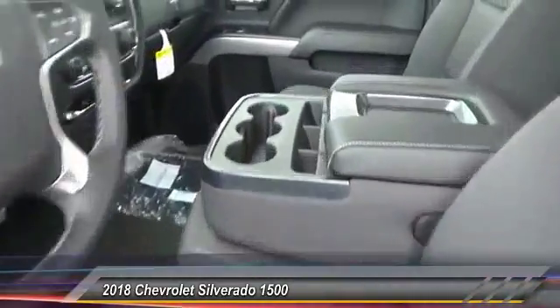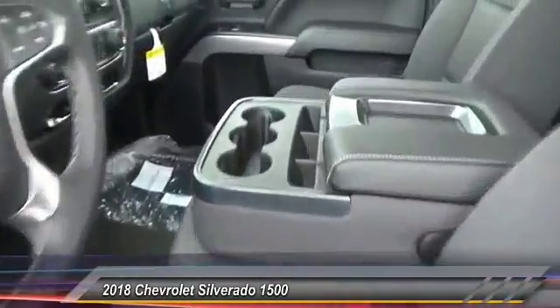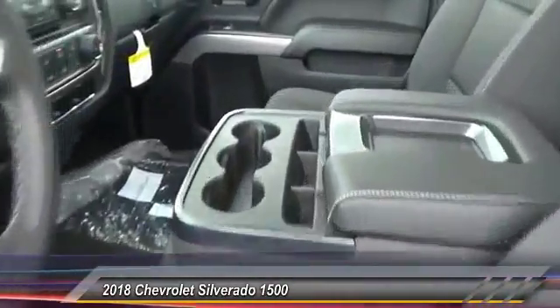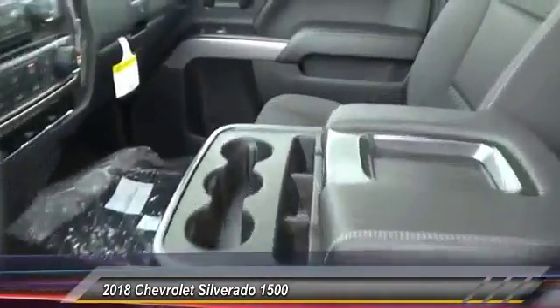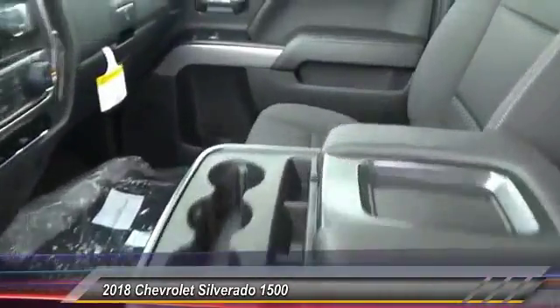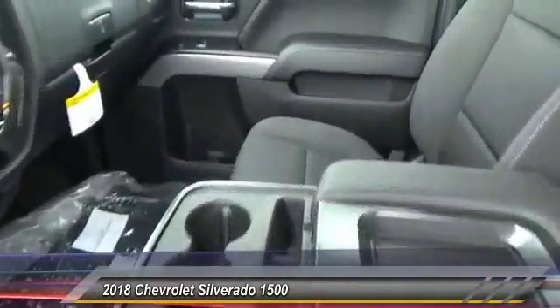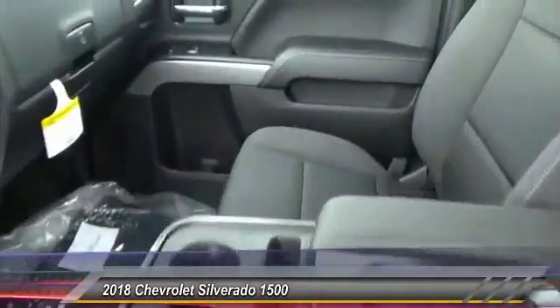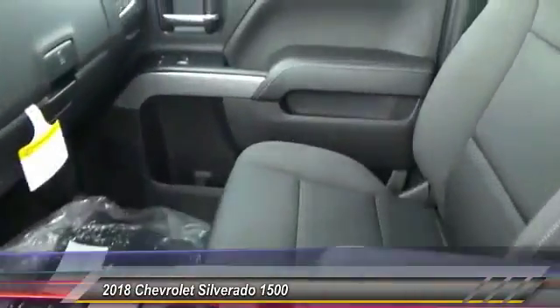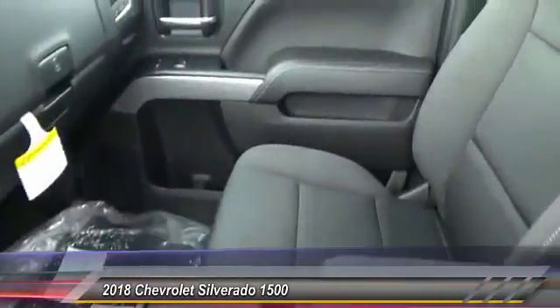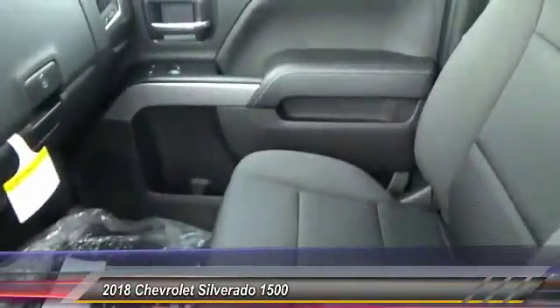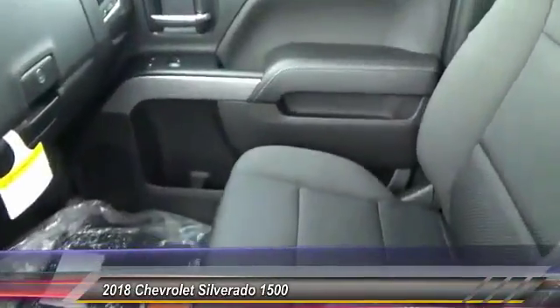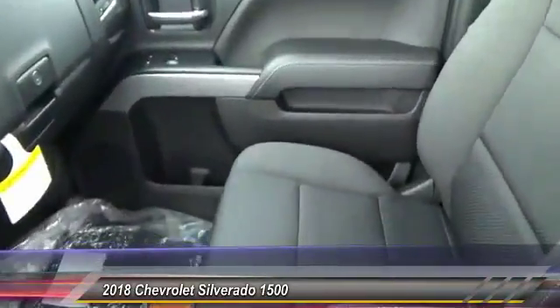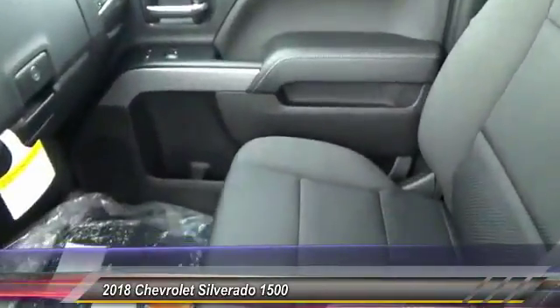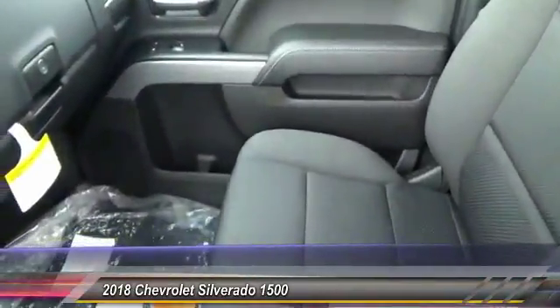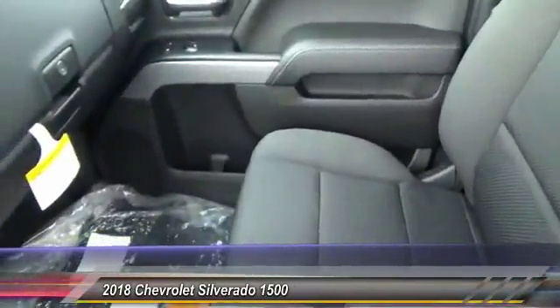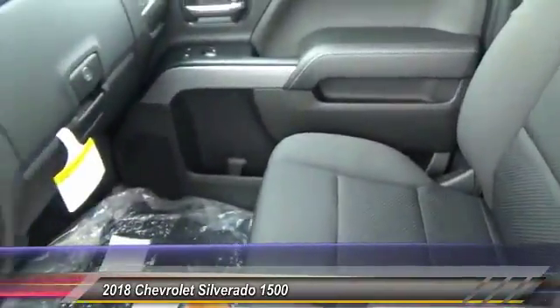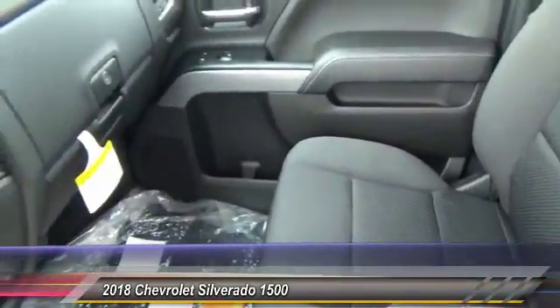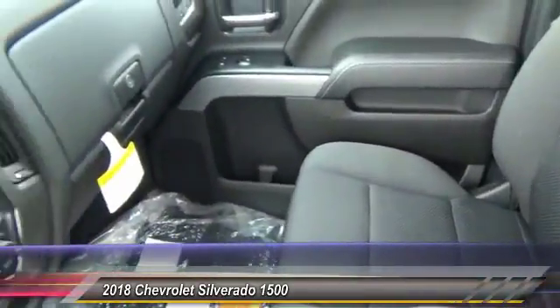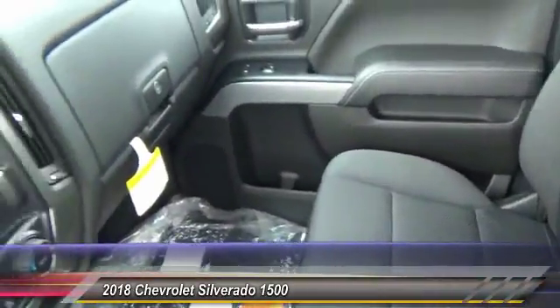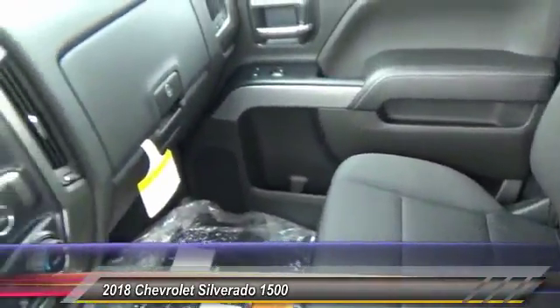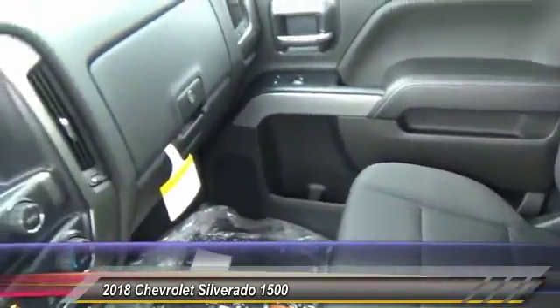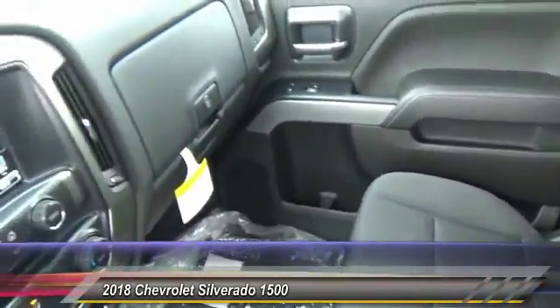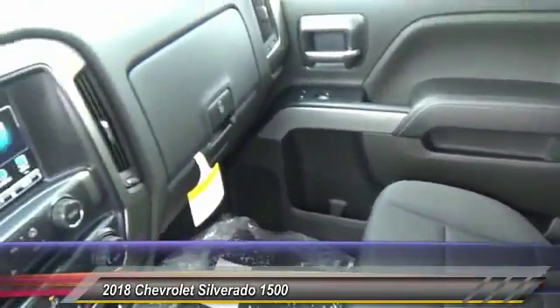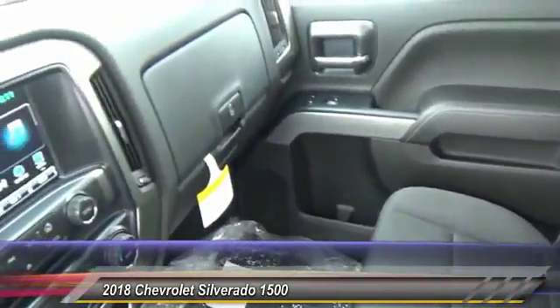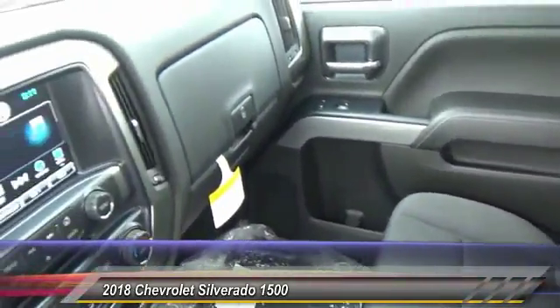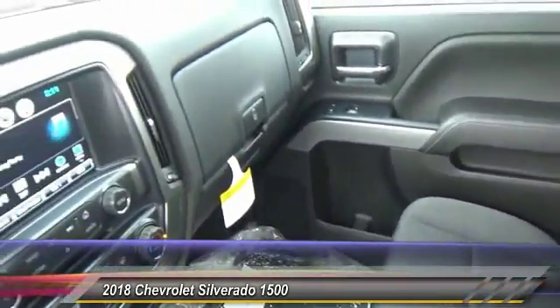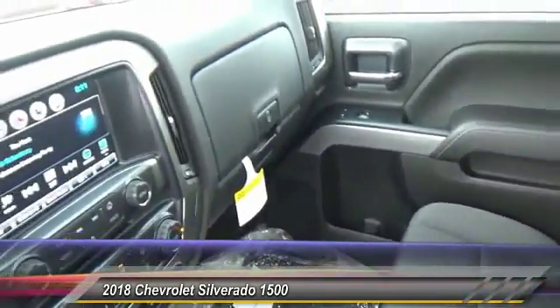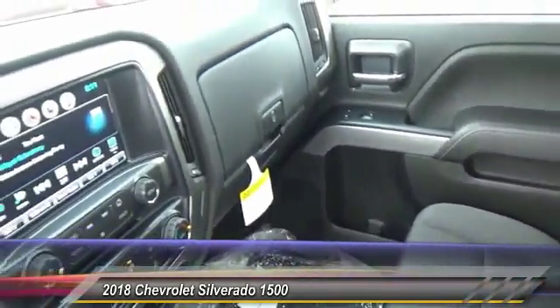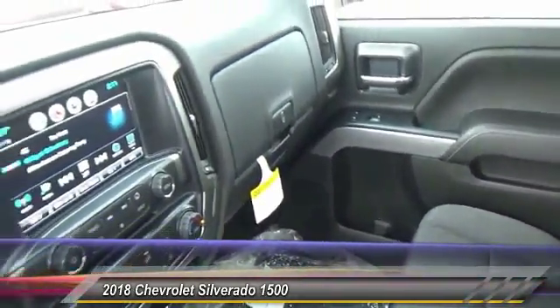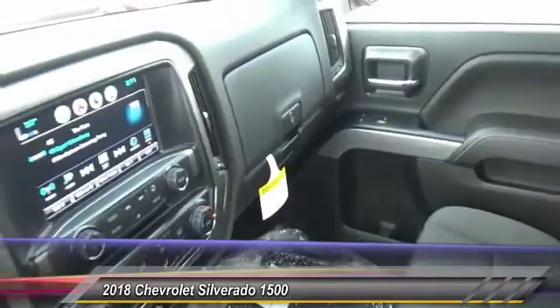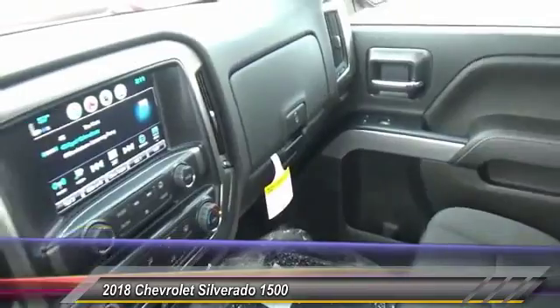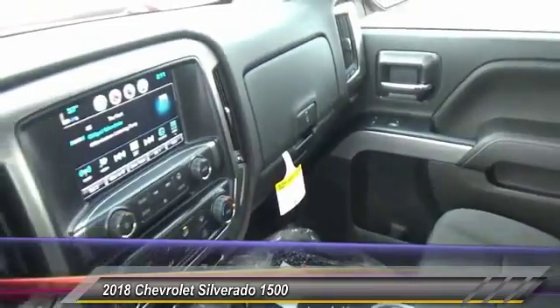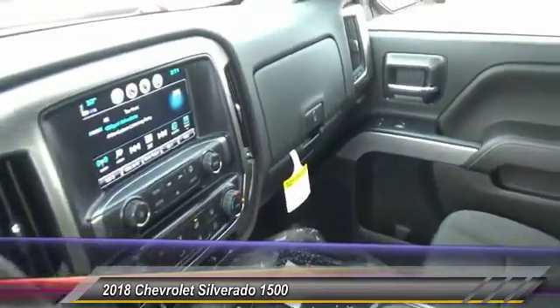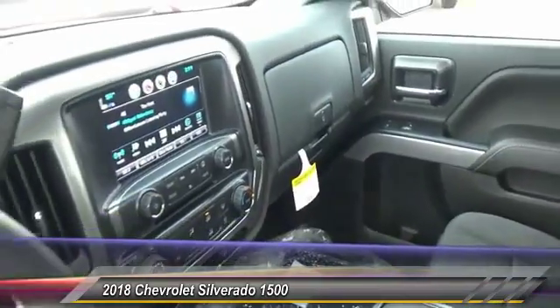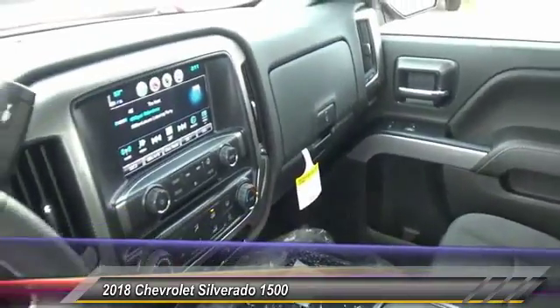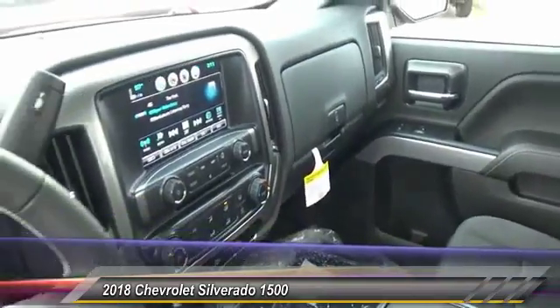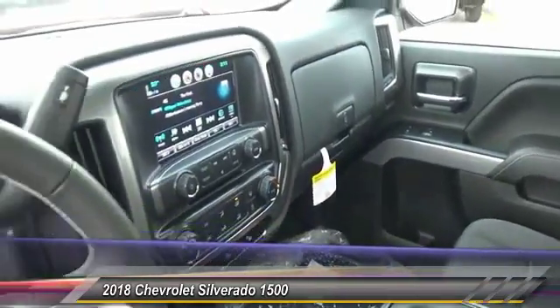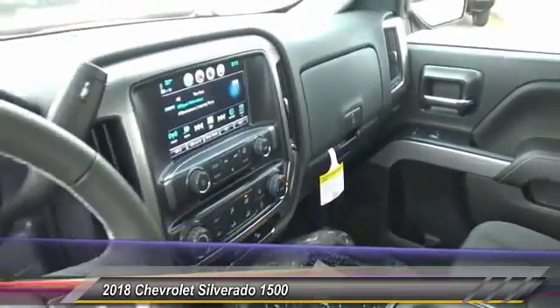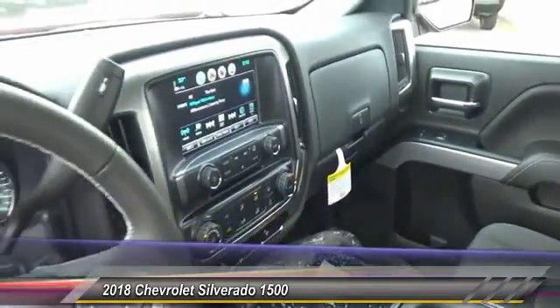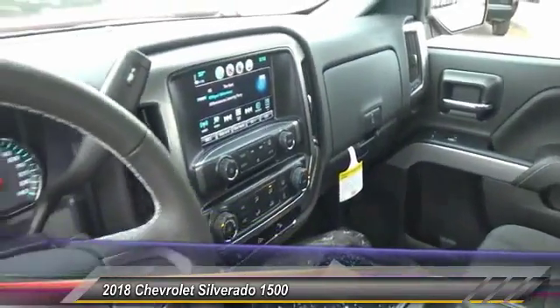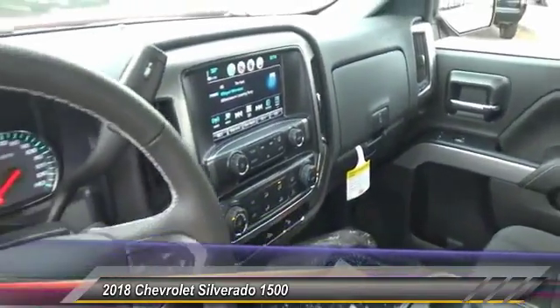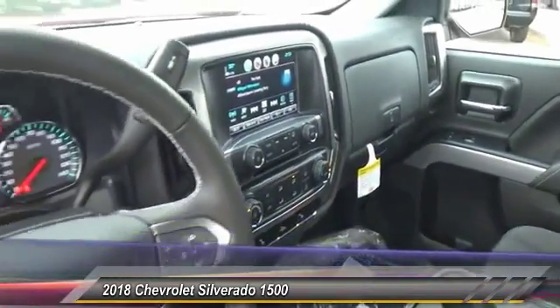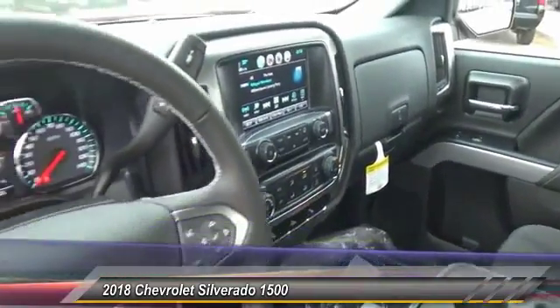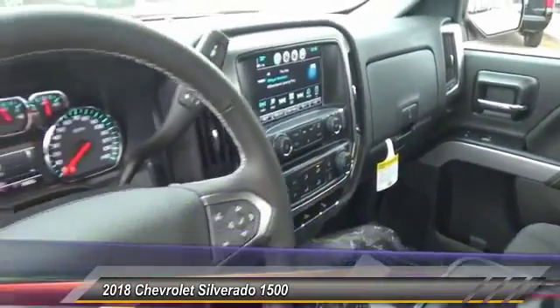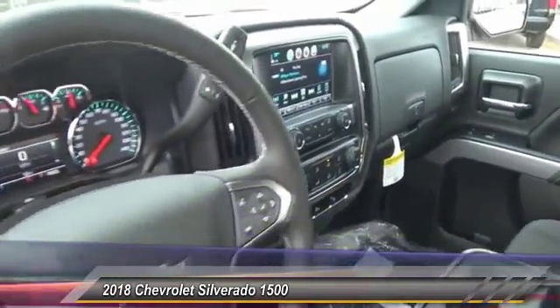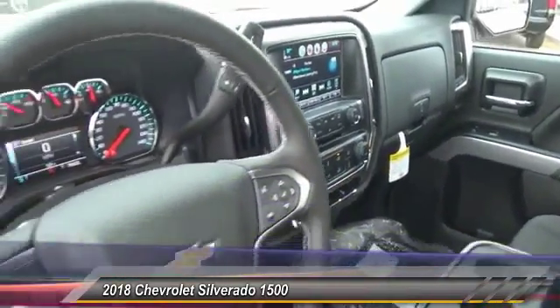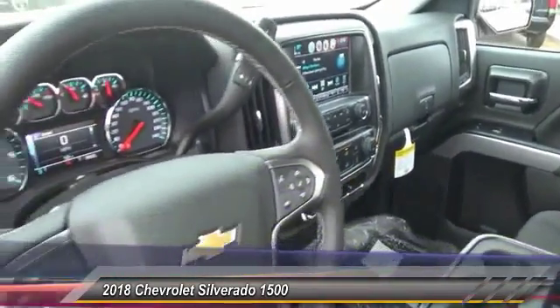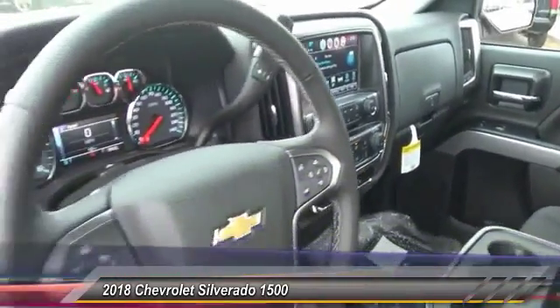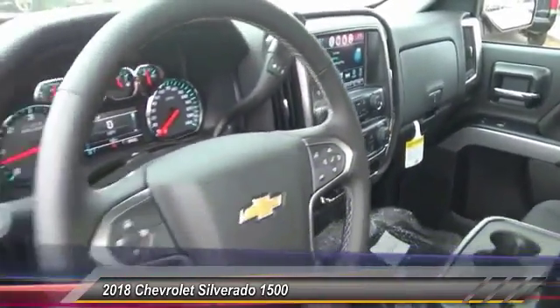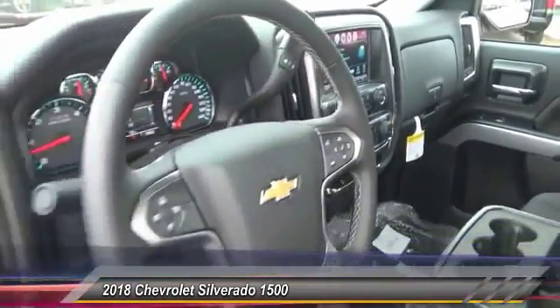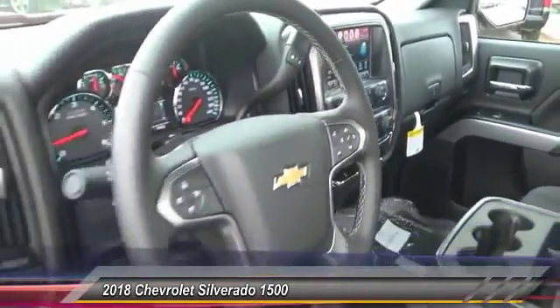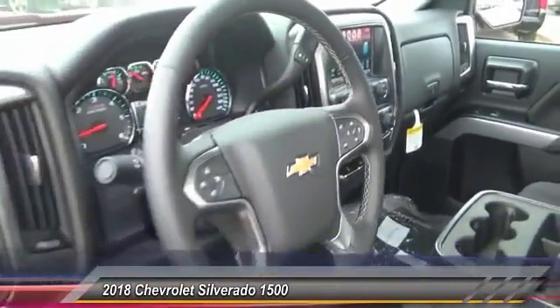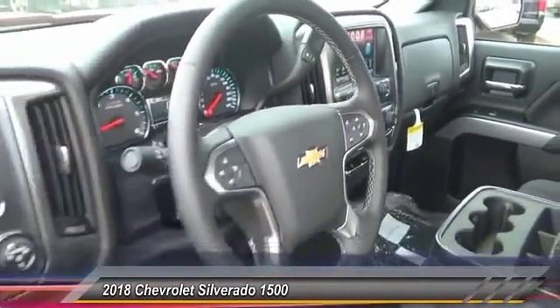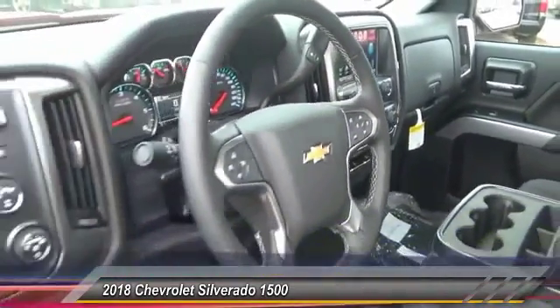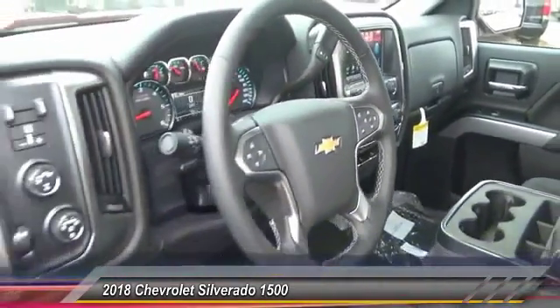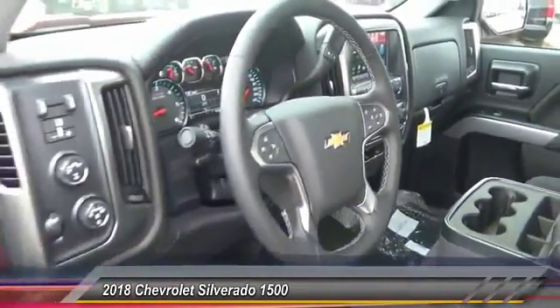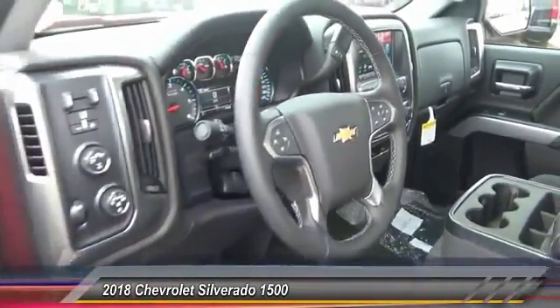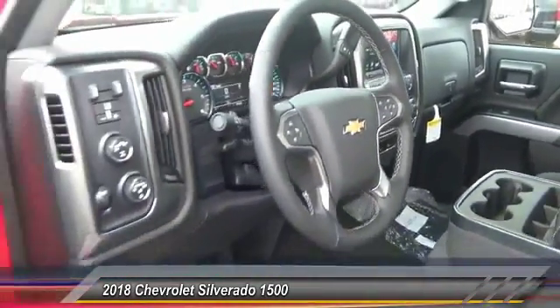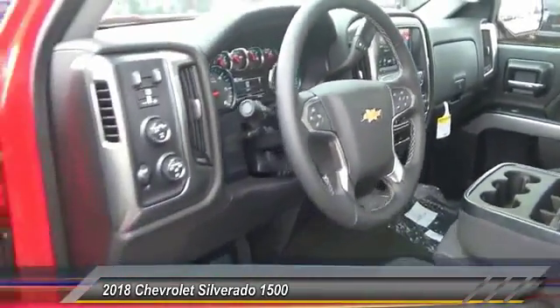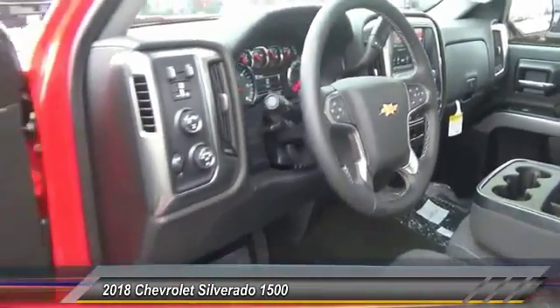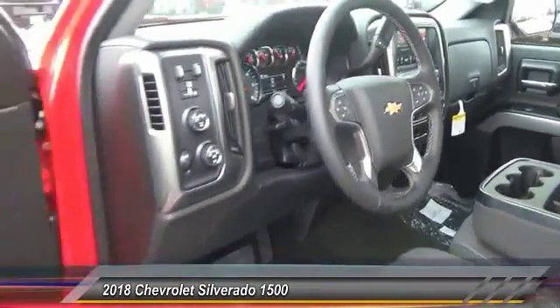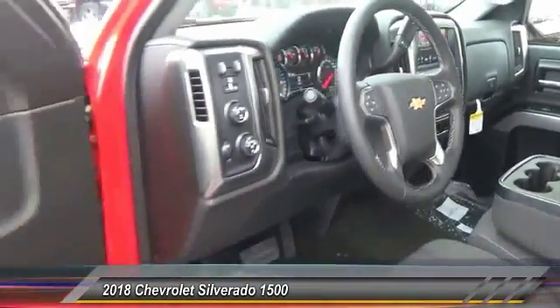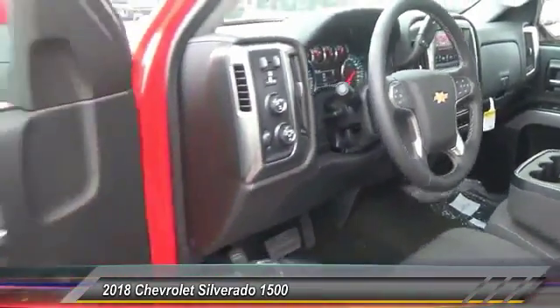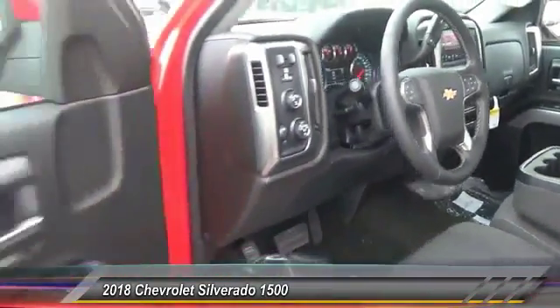Power steering, driver airbag, driver lumbar, cruise control. Your new ride is just a phone call away.